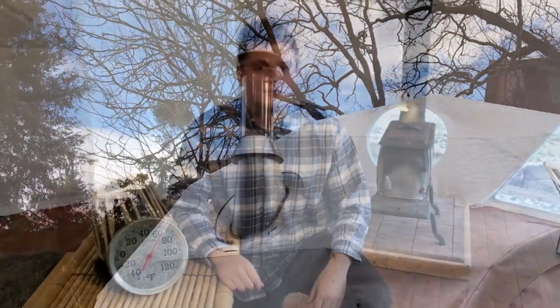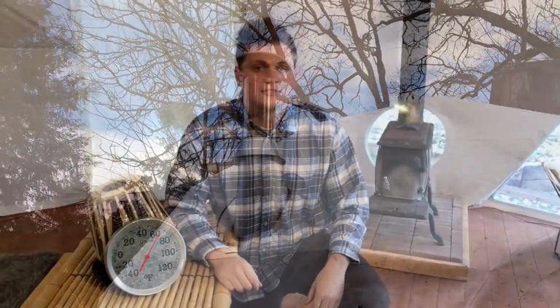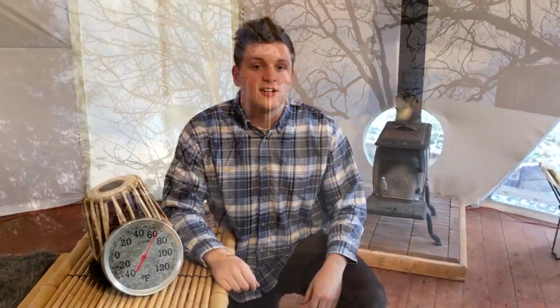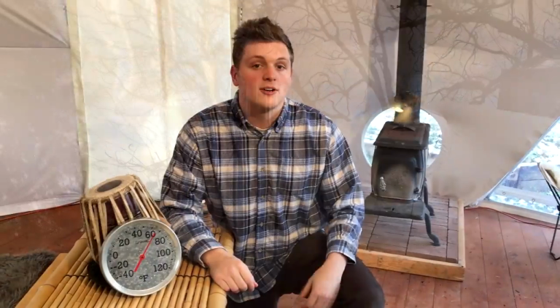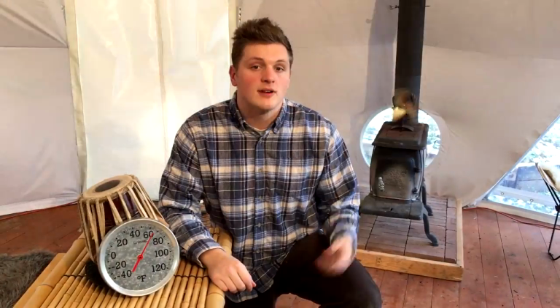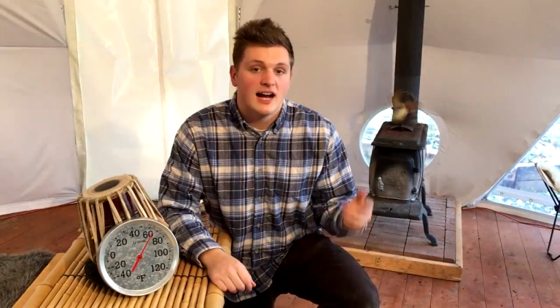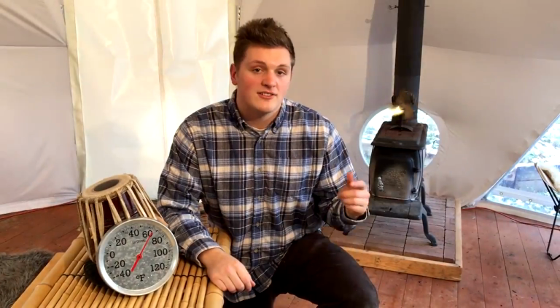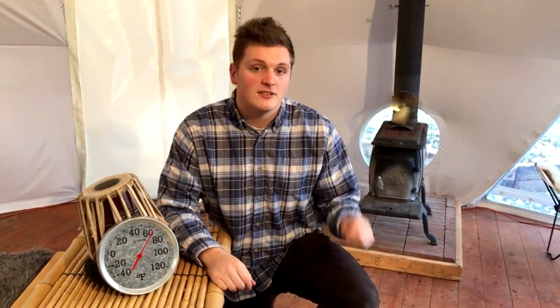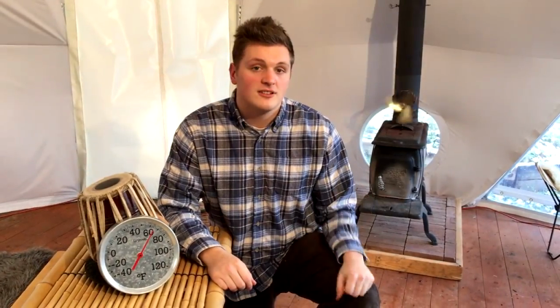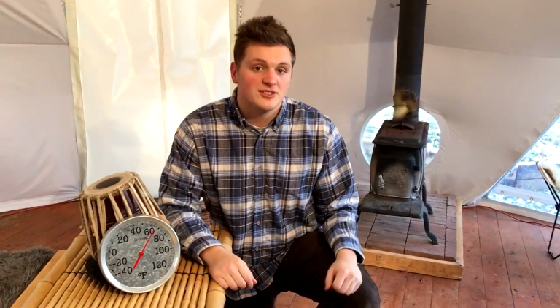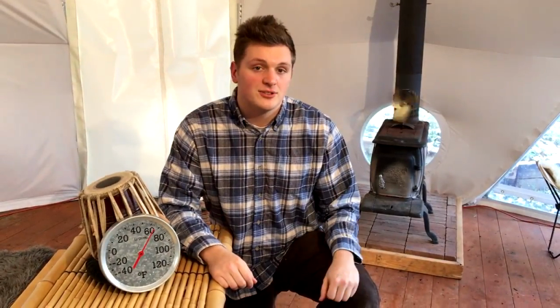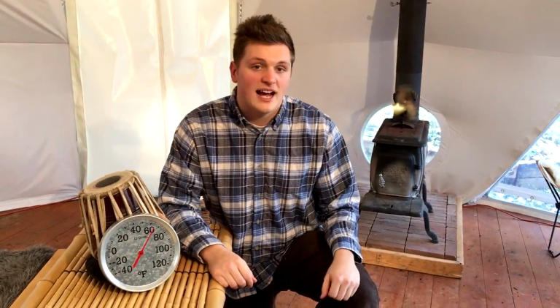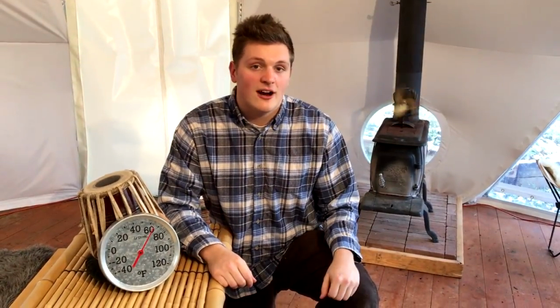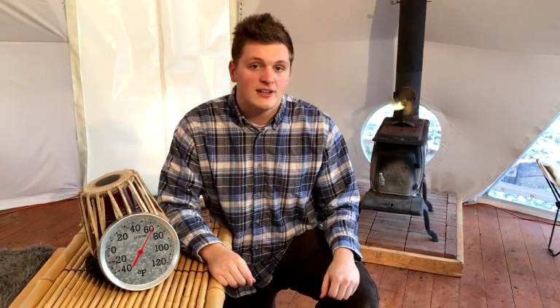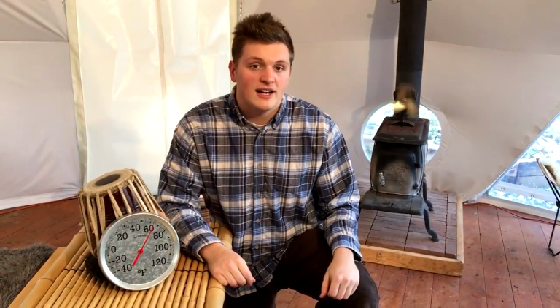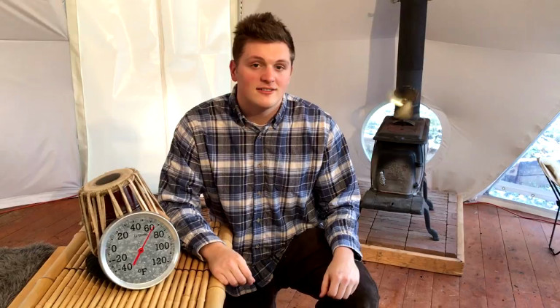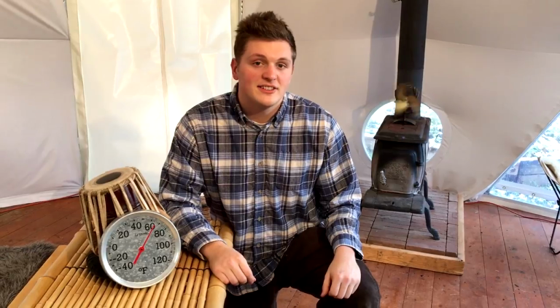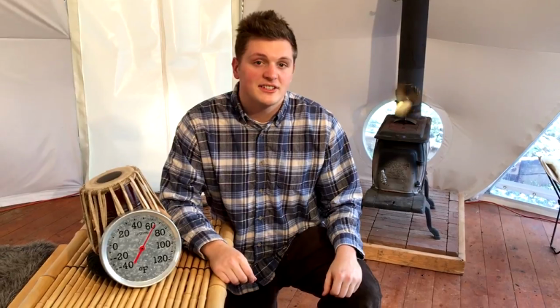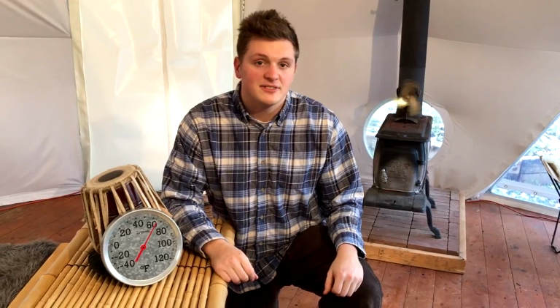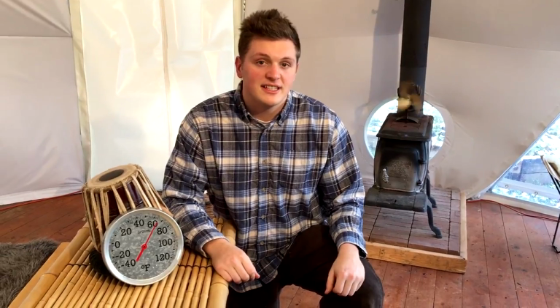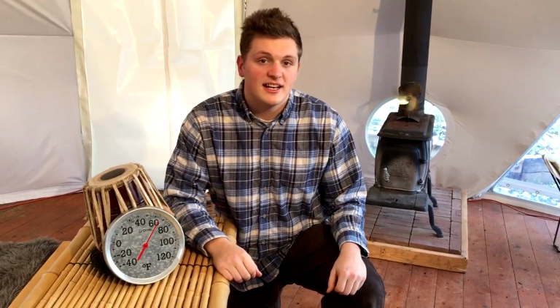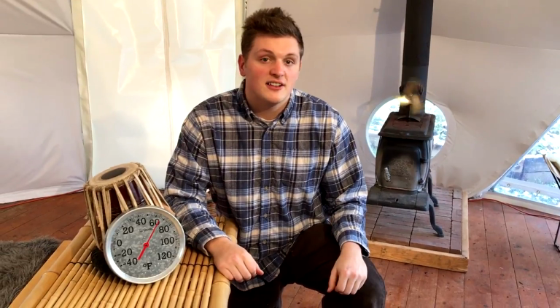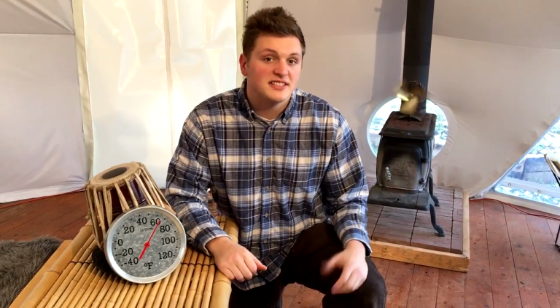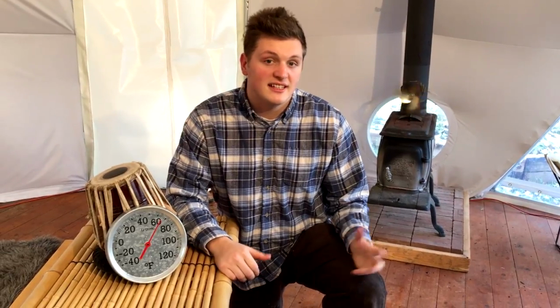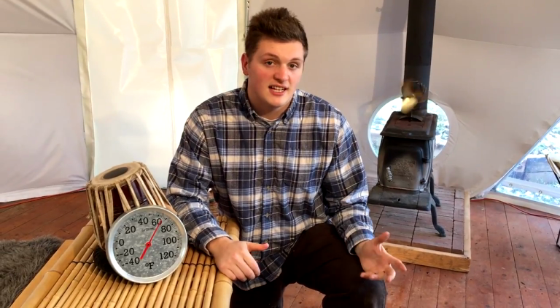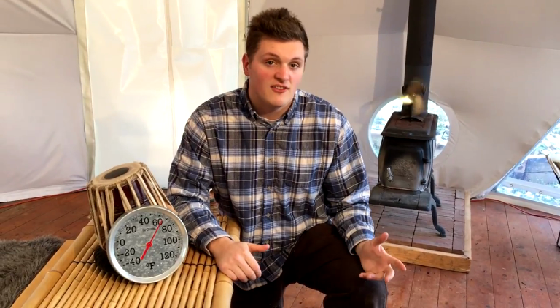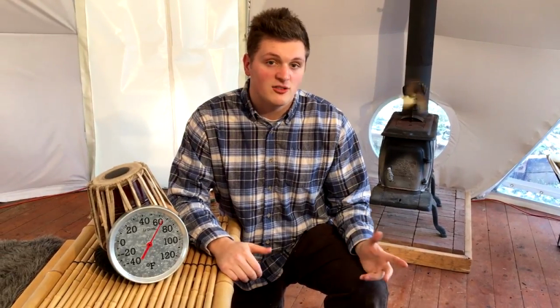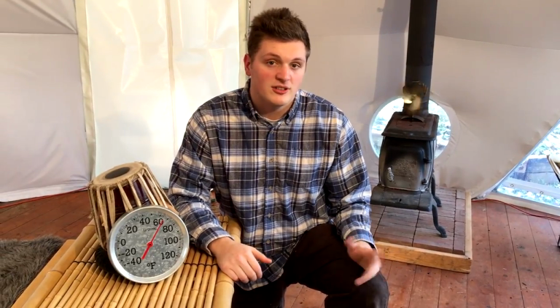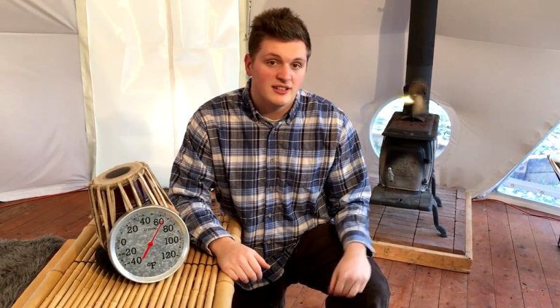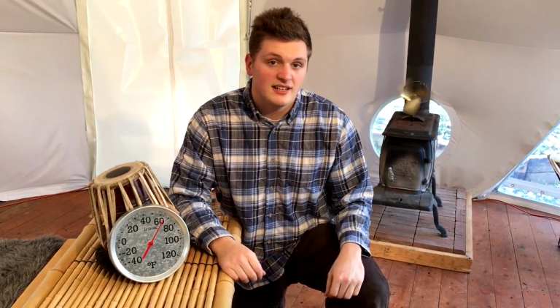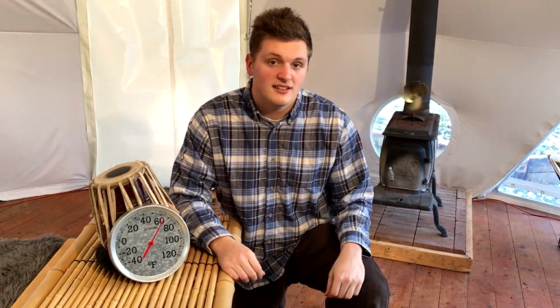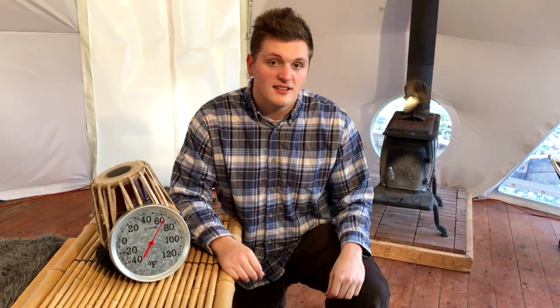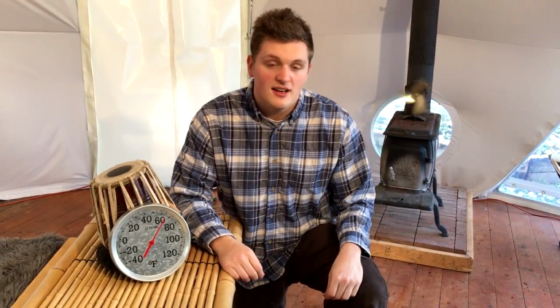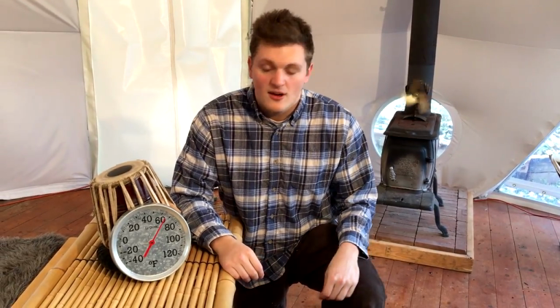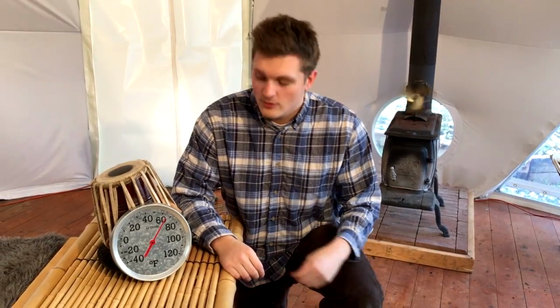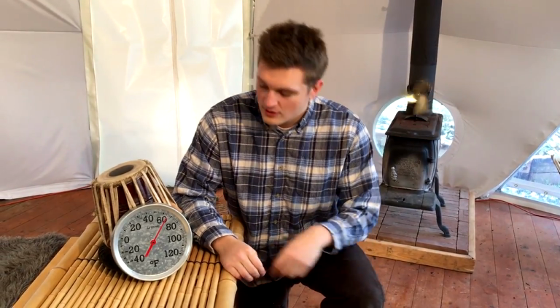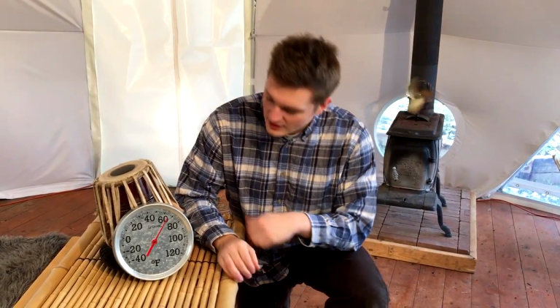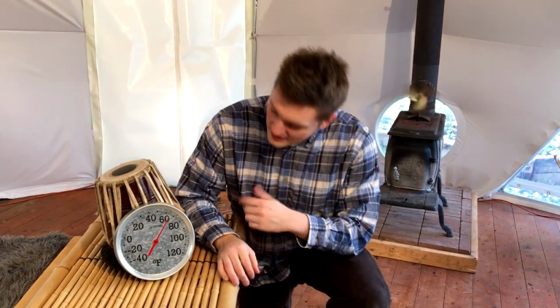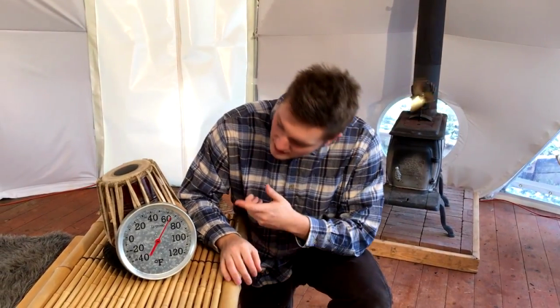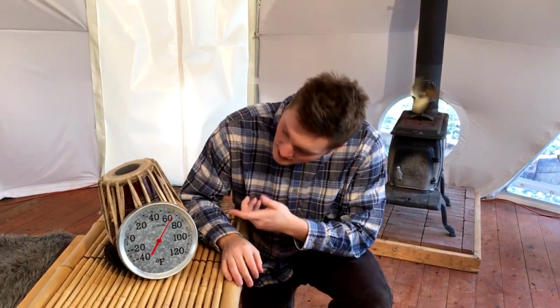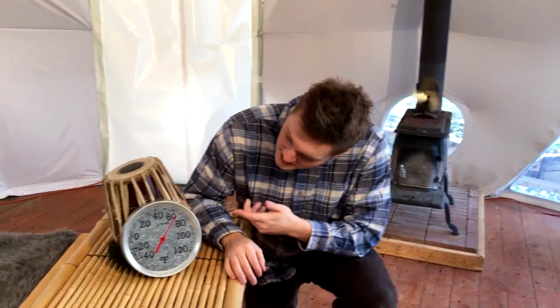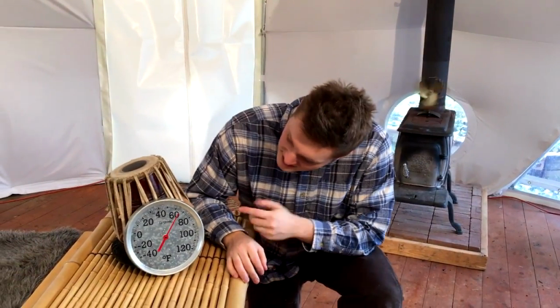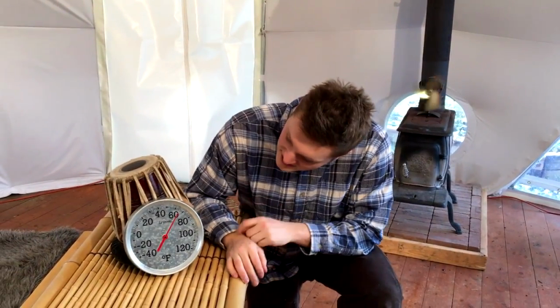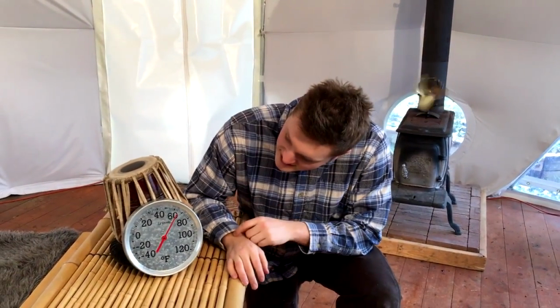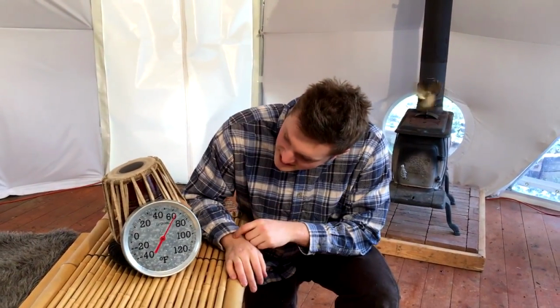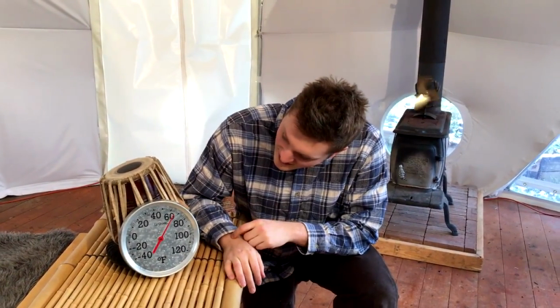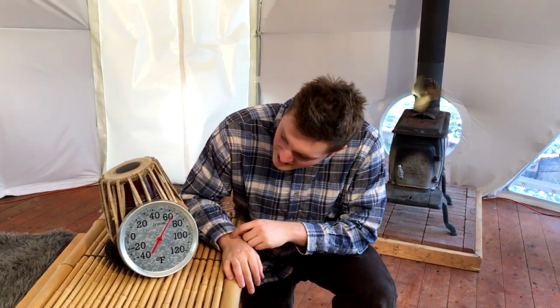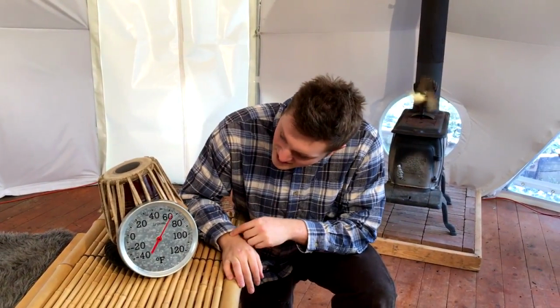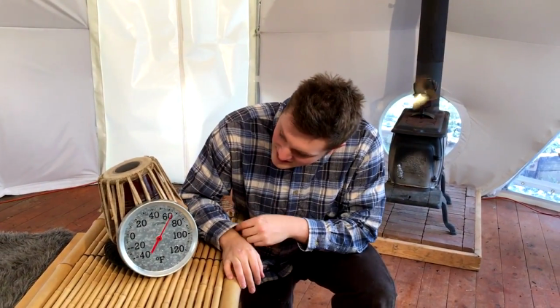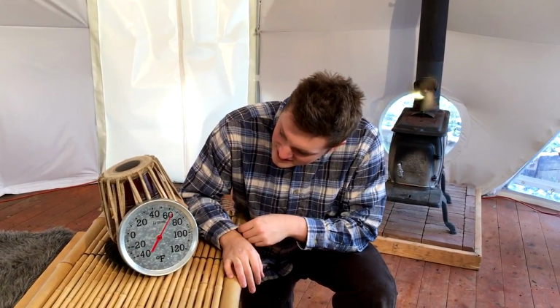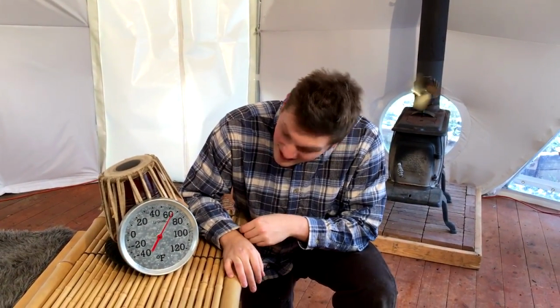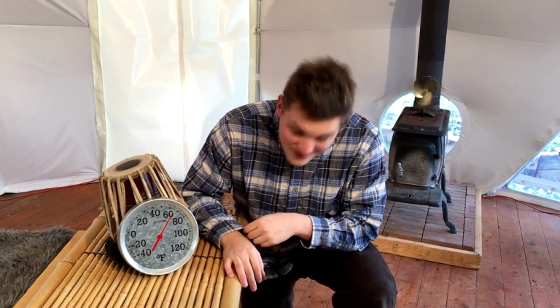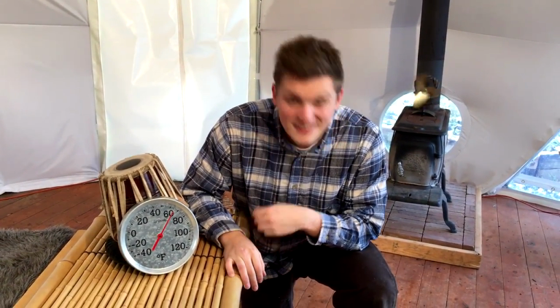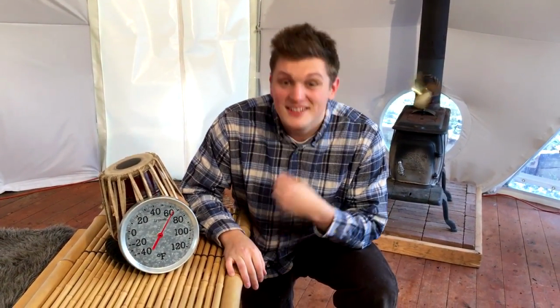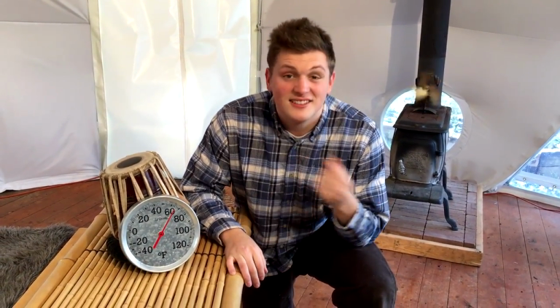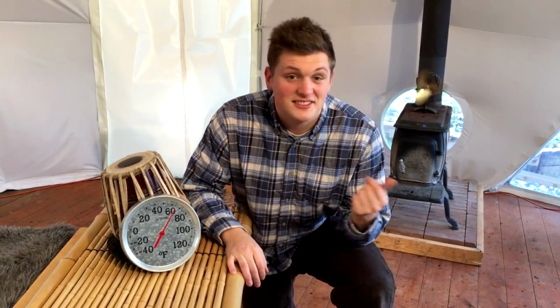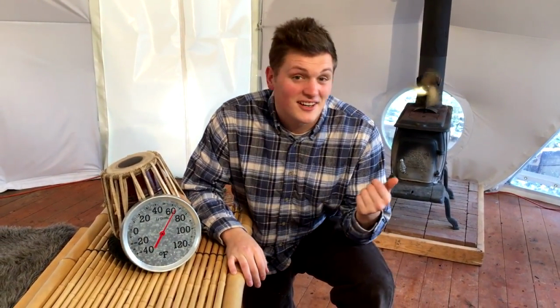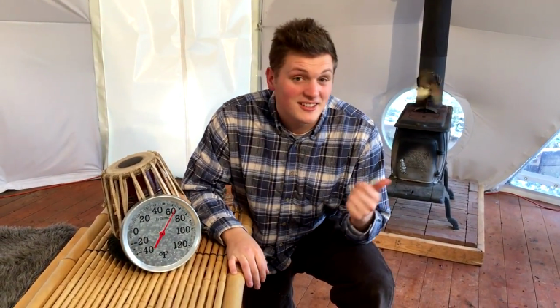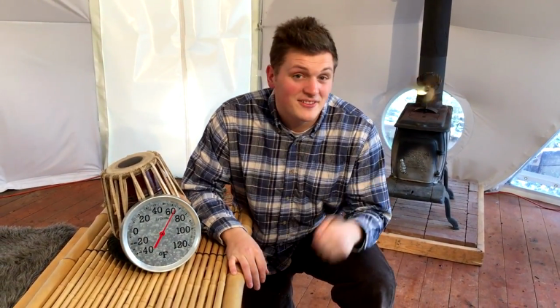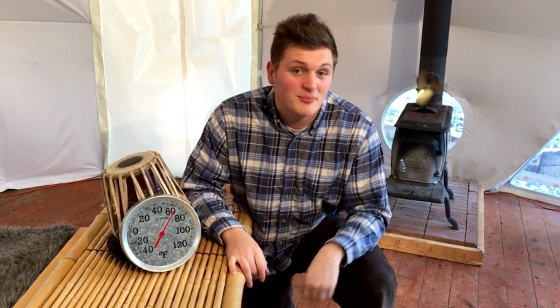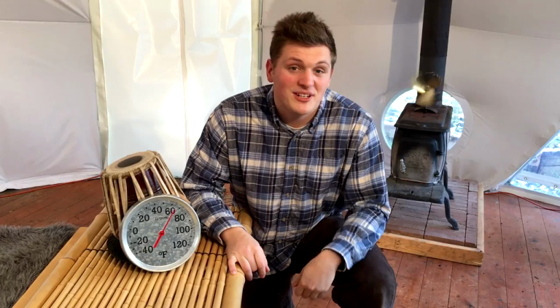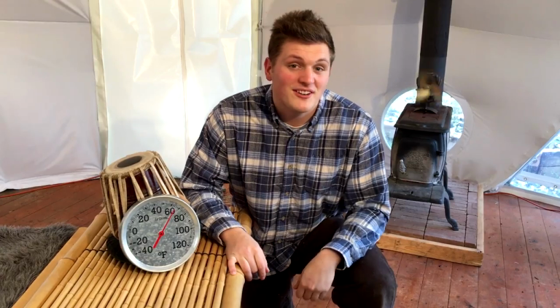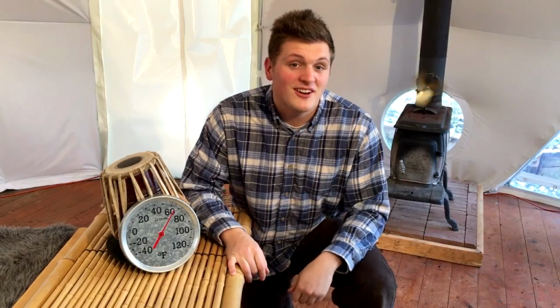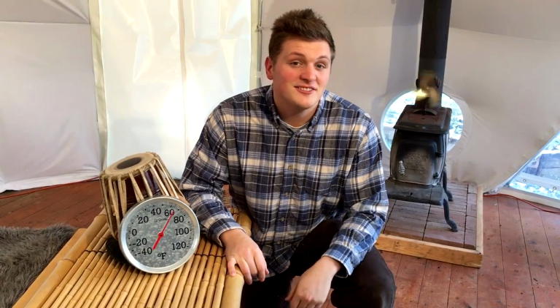So after close to an hour now, you can really tell it's getting comfortable in here. We're looking at close to 65 degrees now, starting to feel pretty cozy.